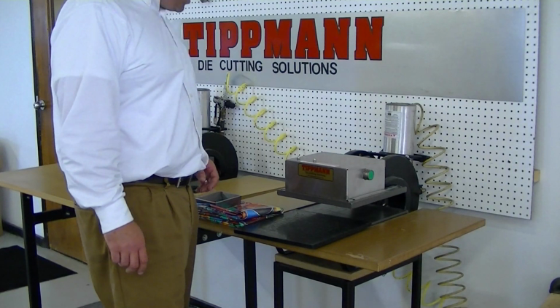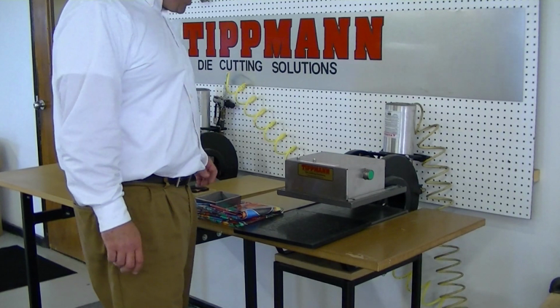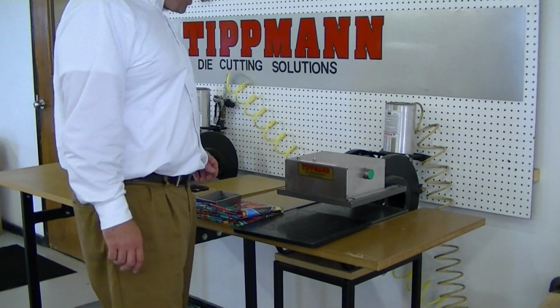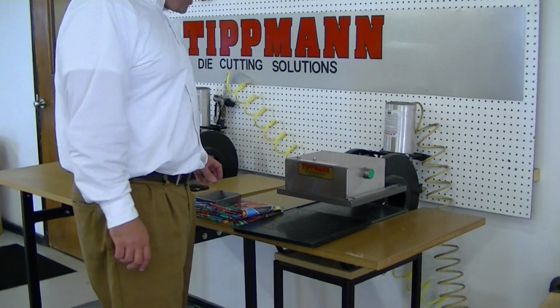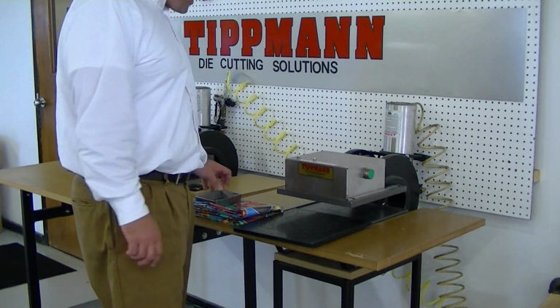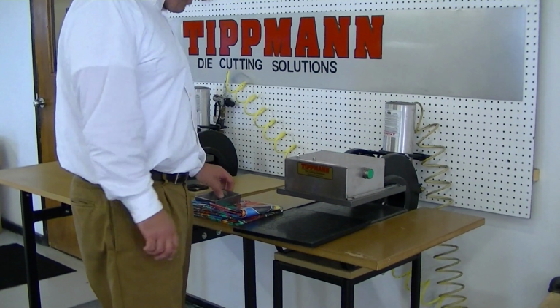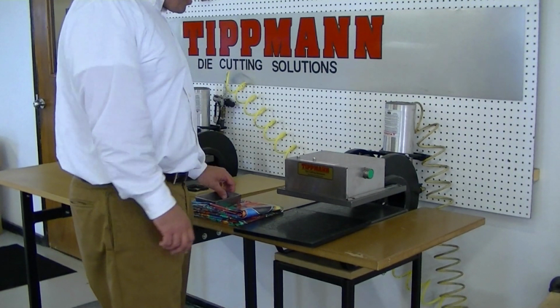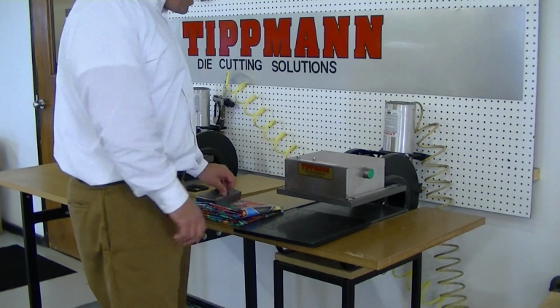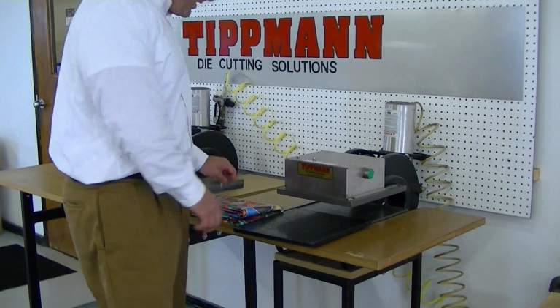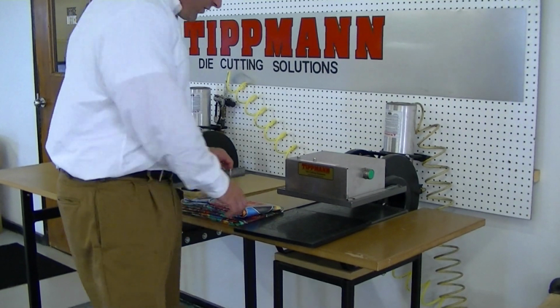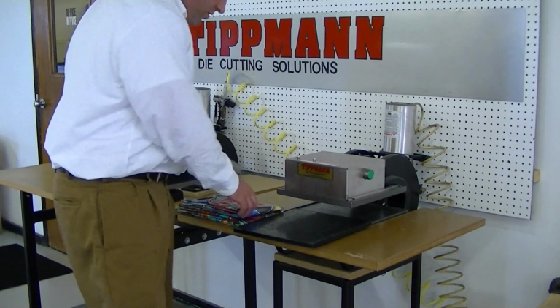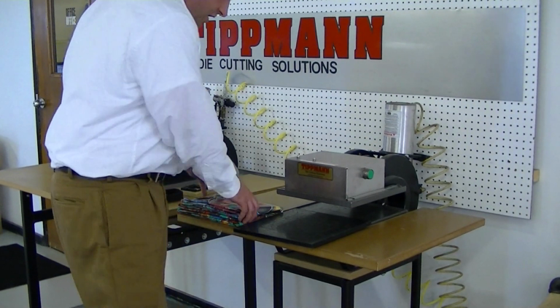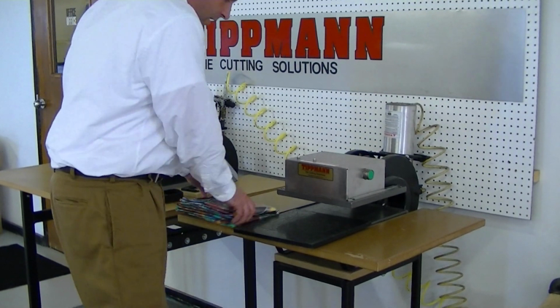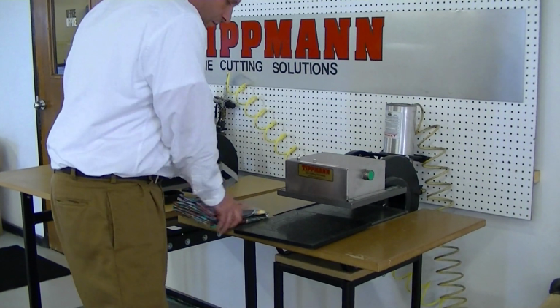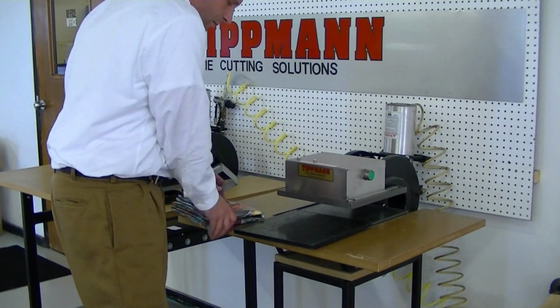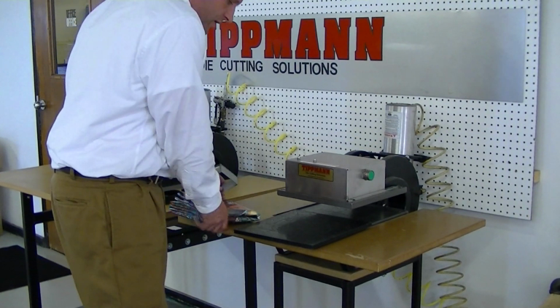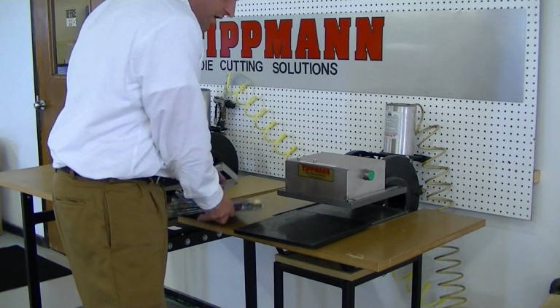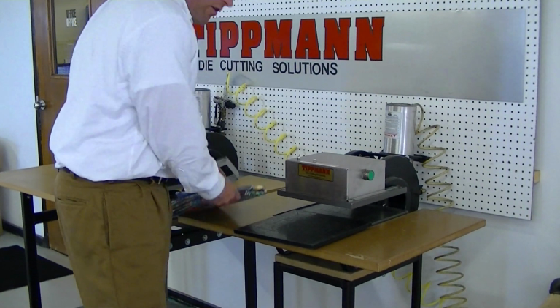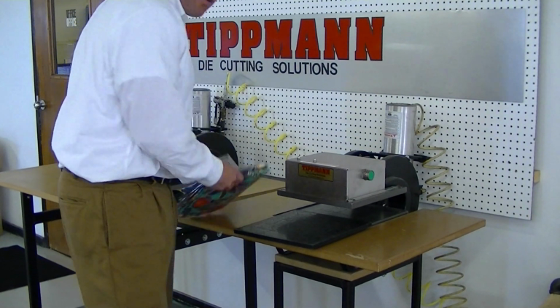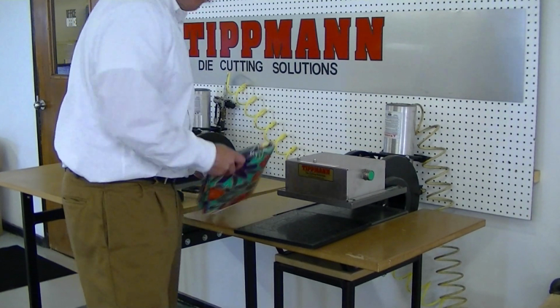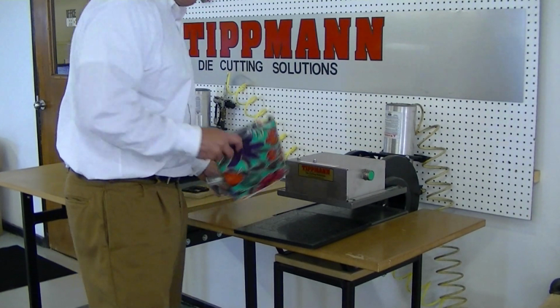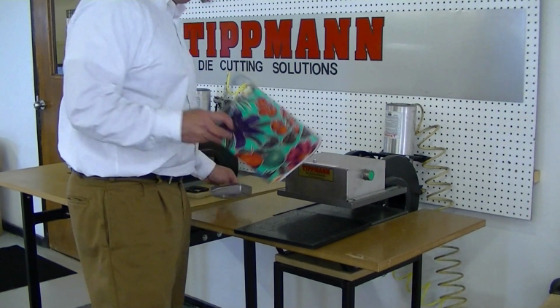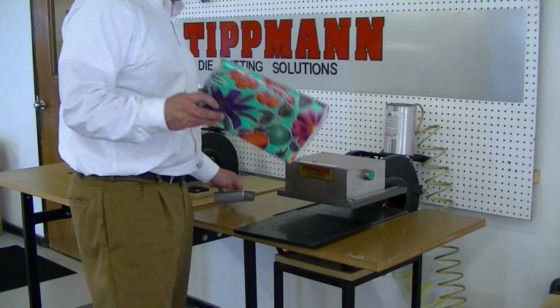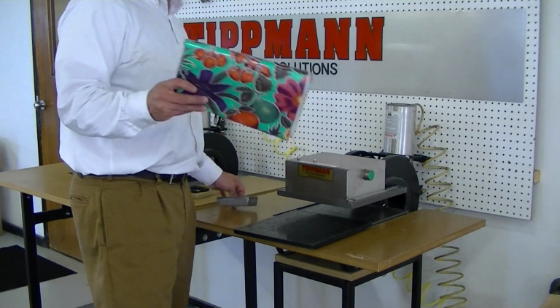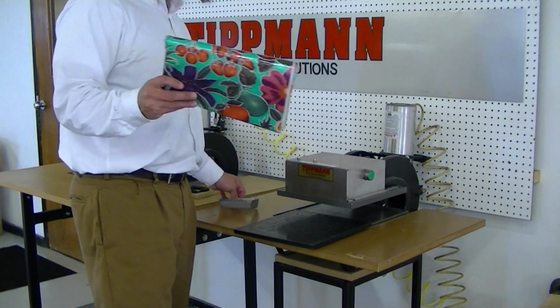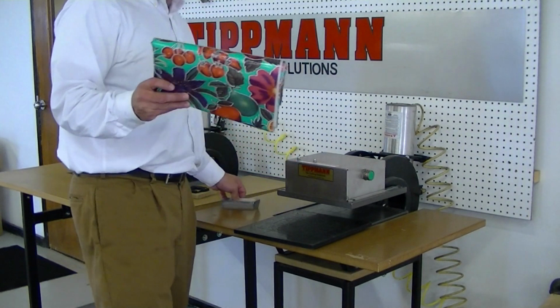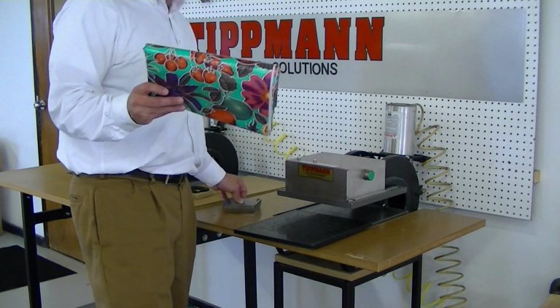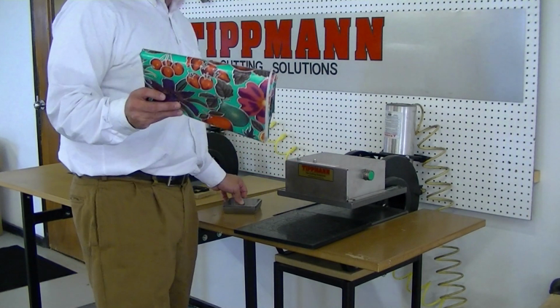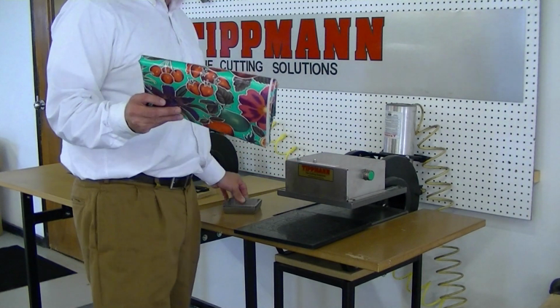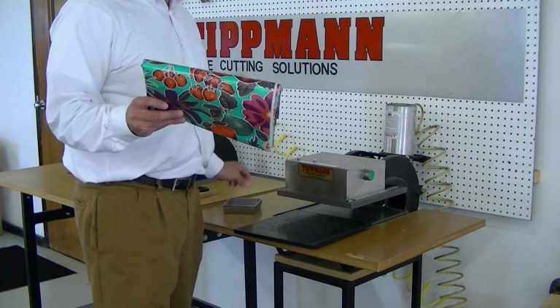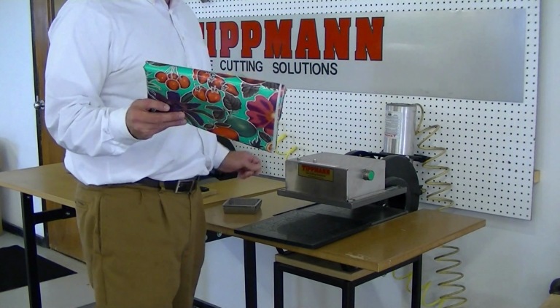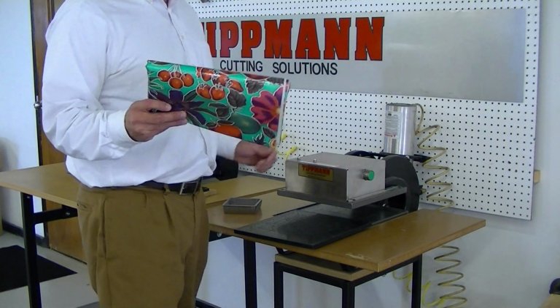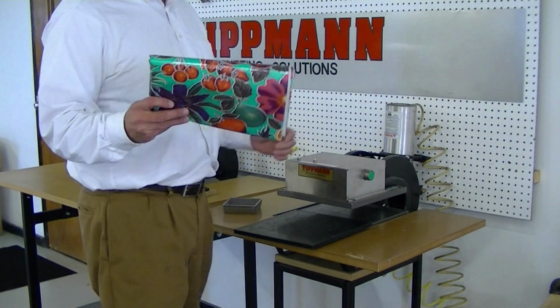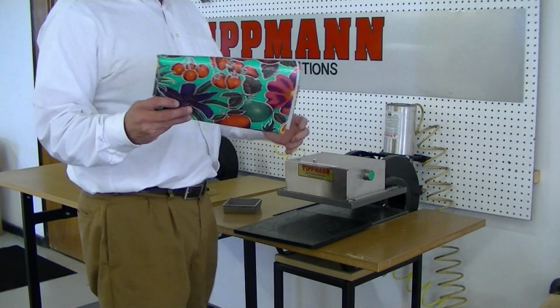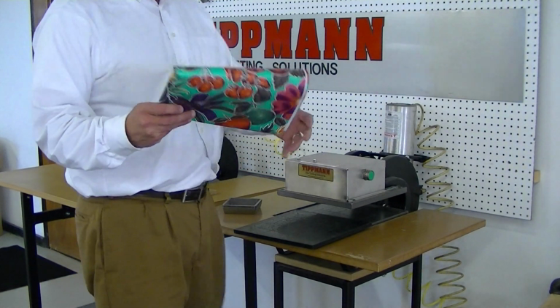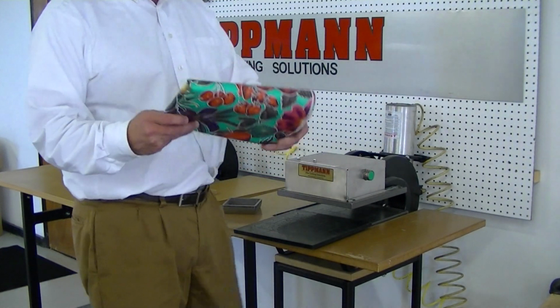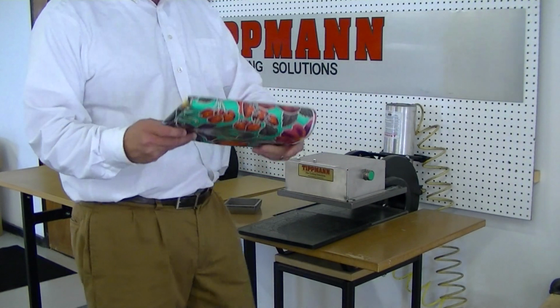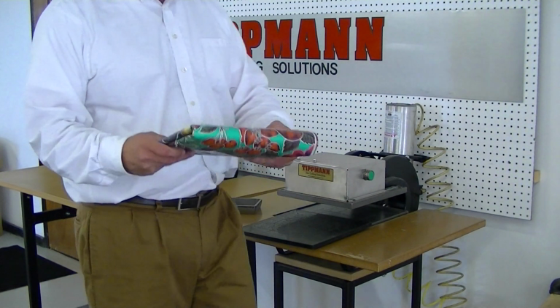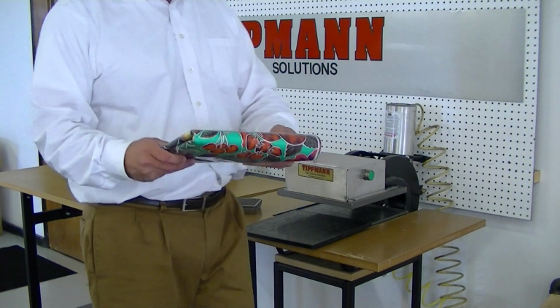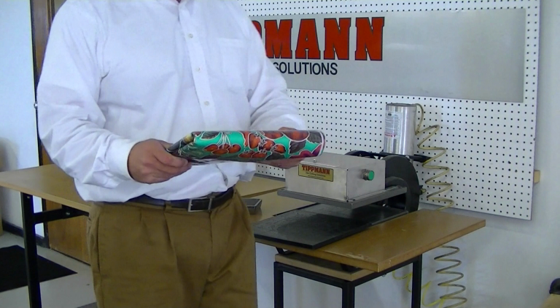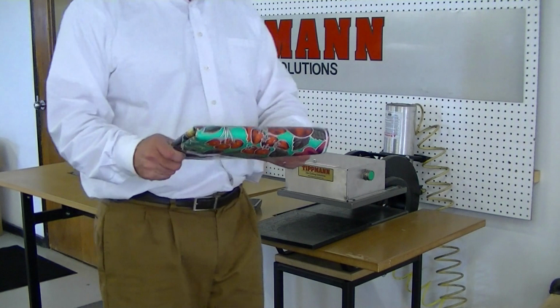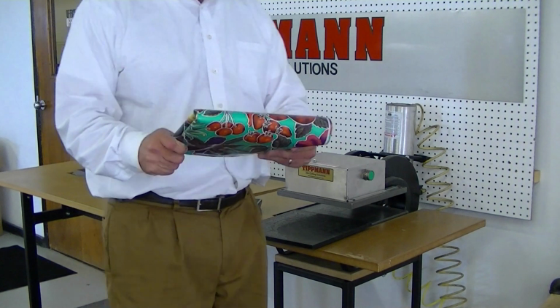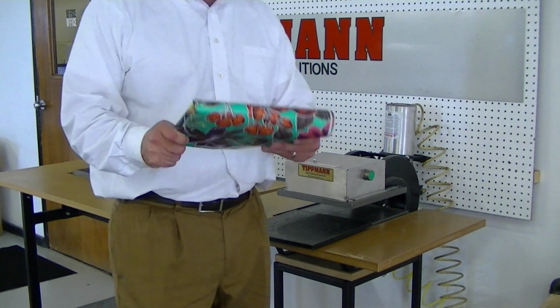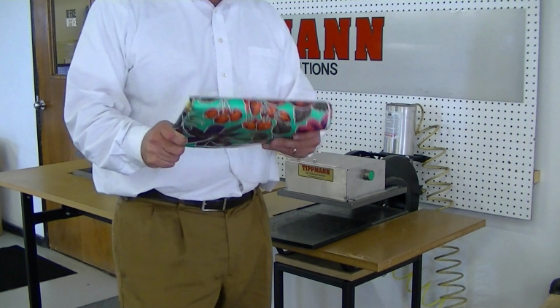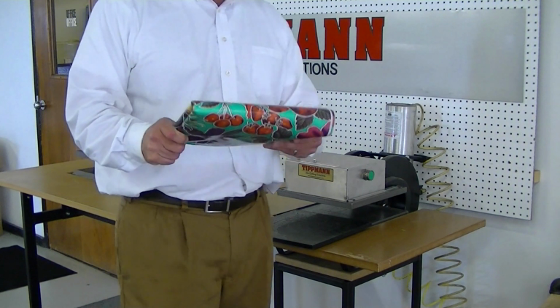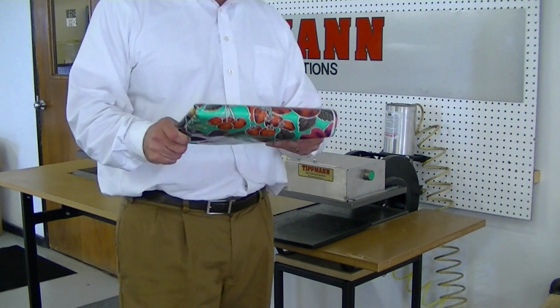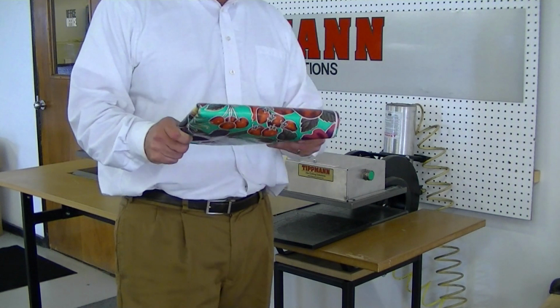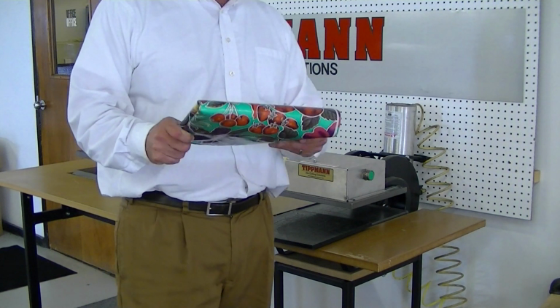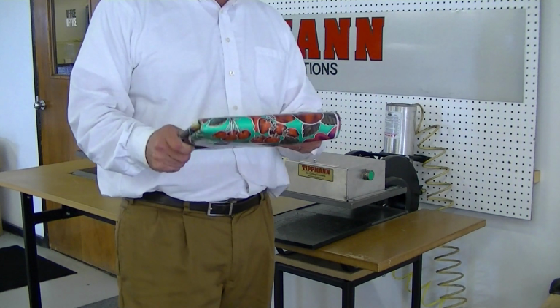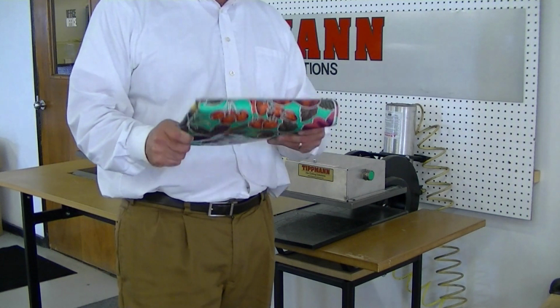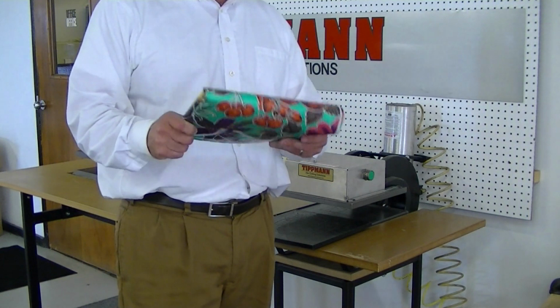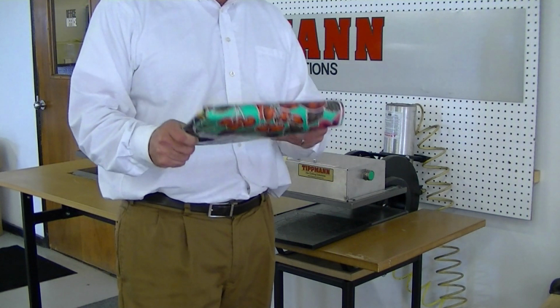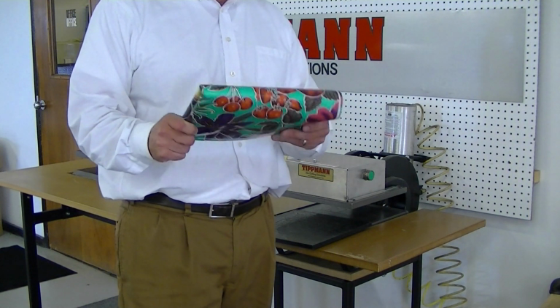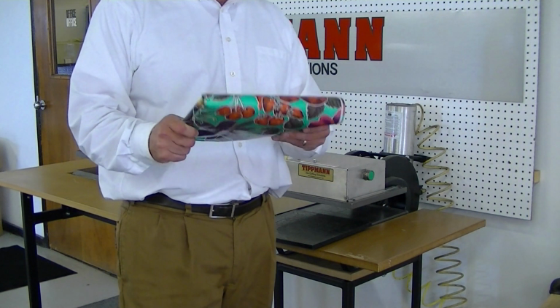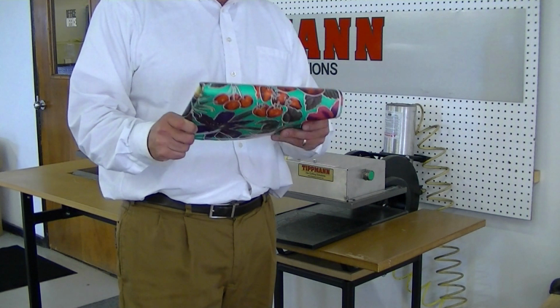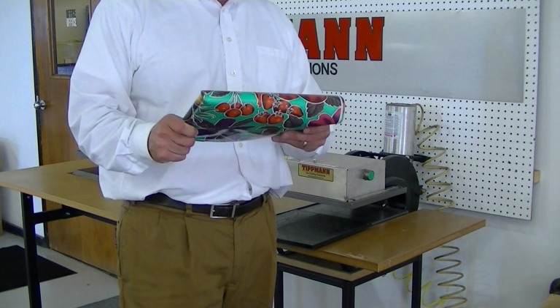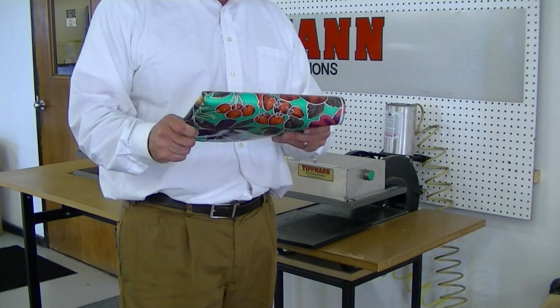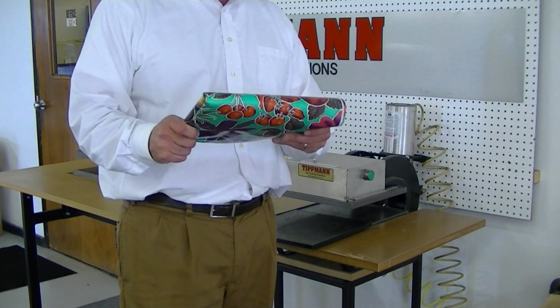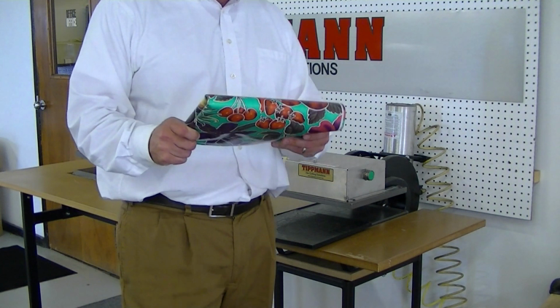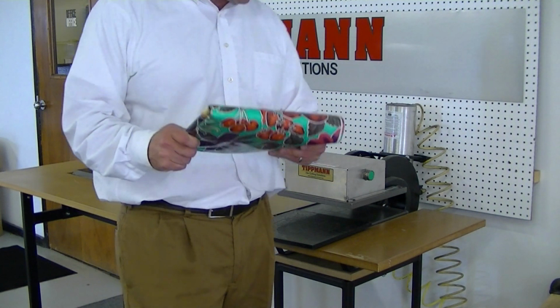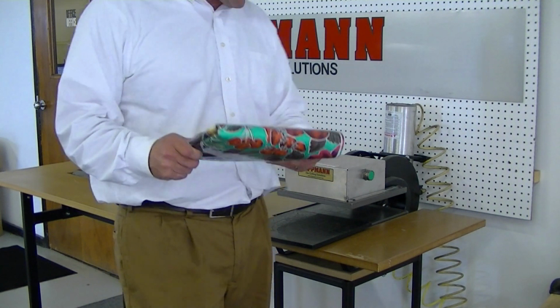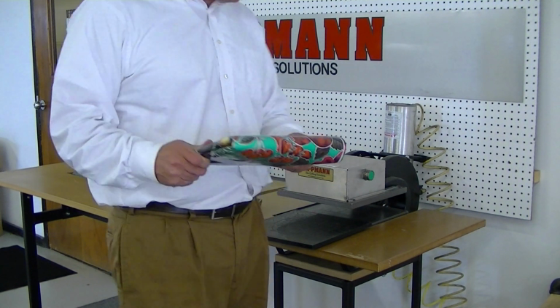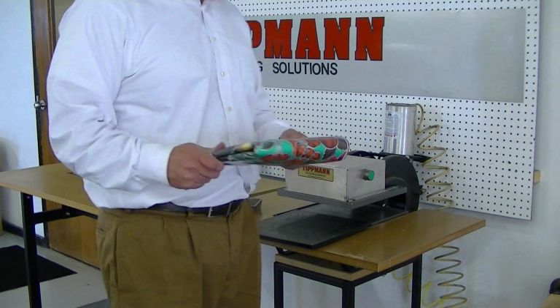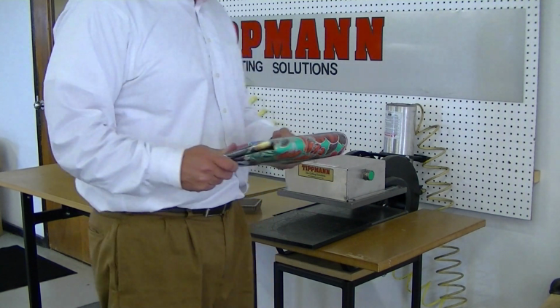Denise, I received your sample material in, and what I've done, I've folded it up so that we can get a substantial stack out of it.